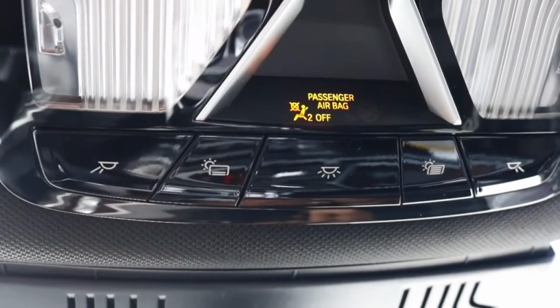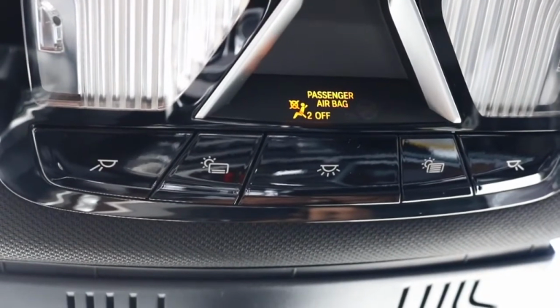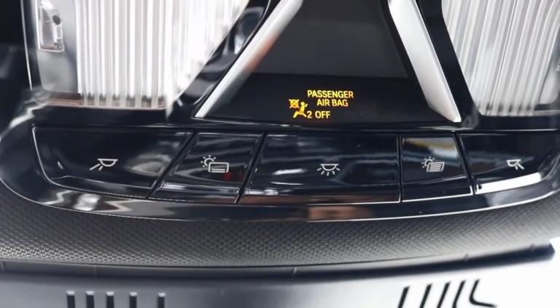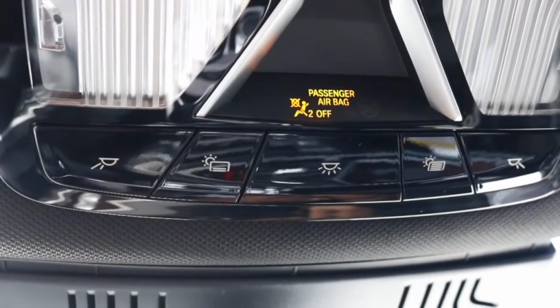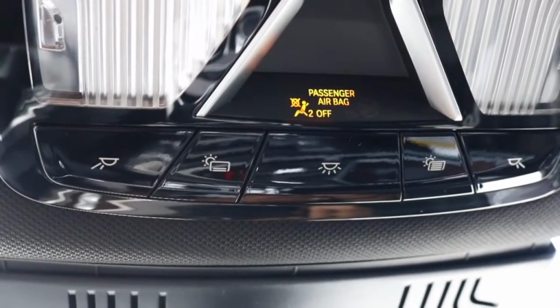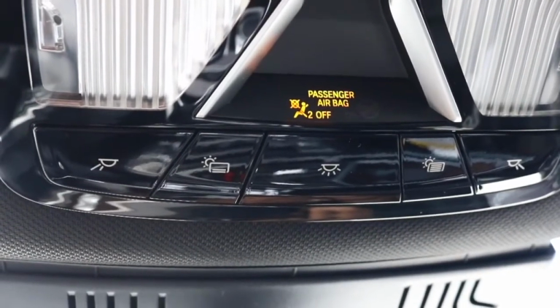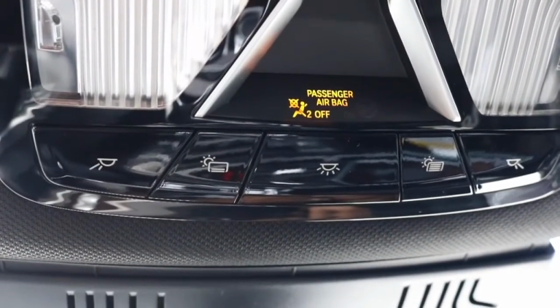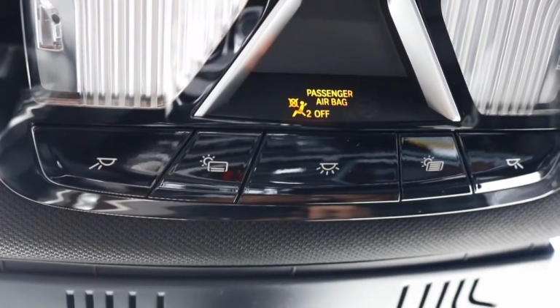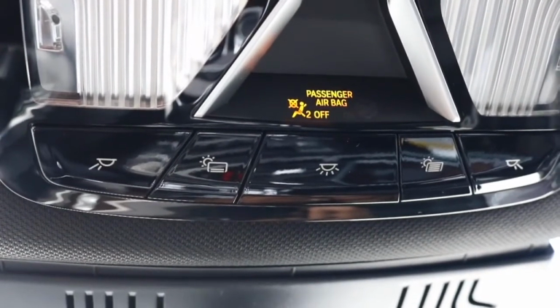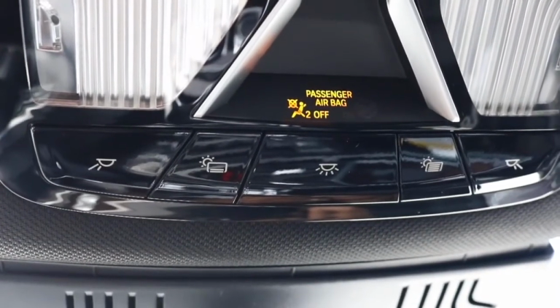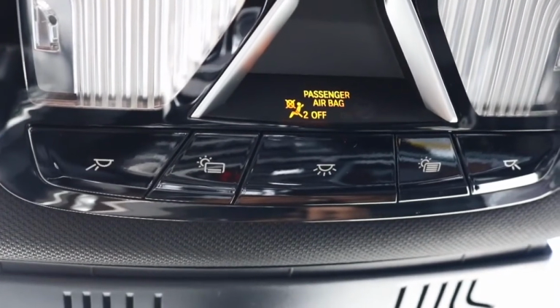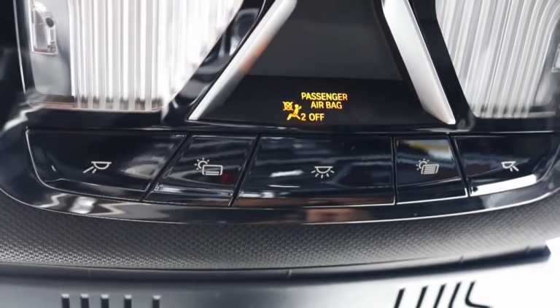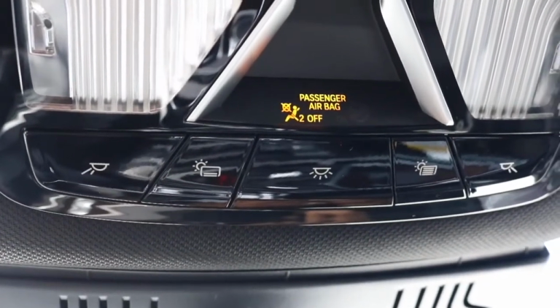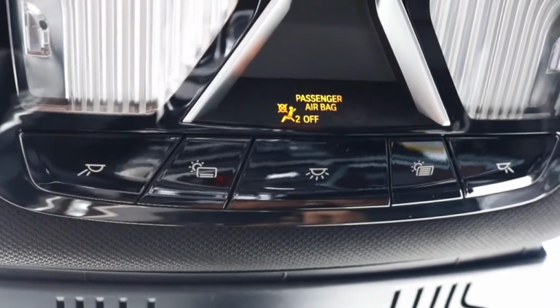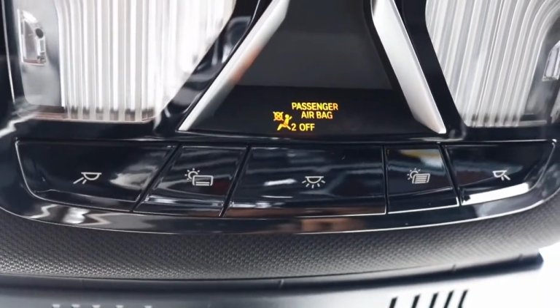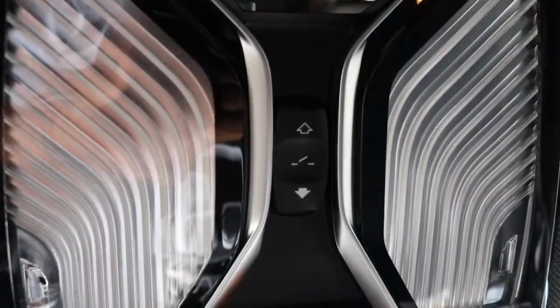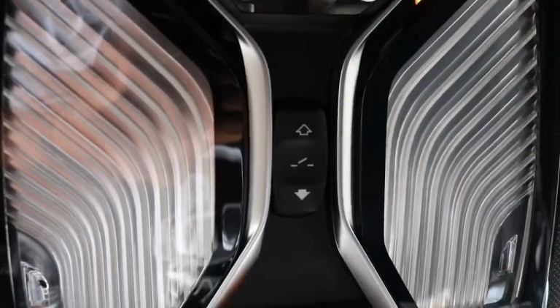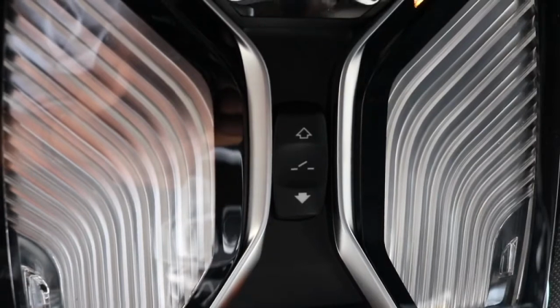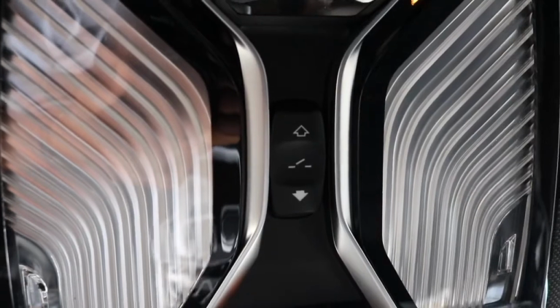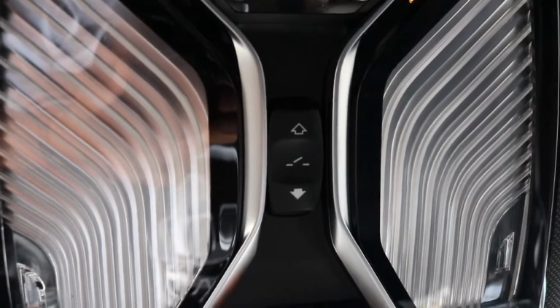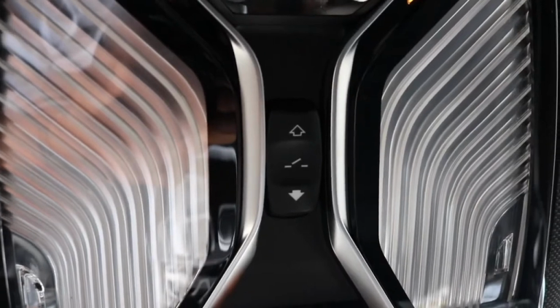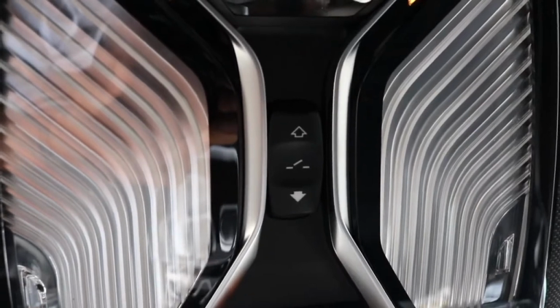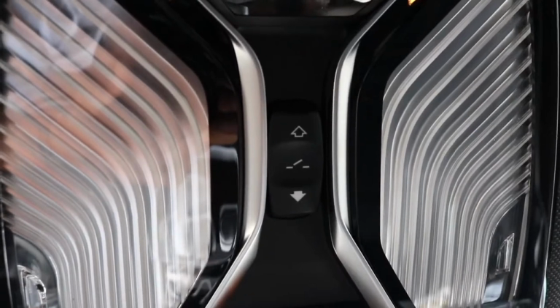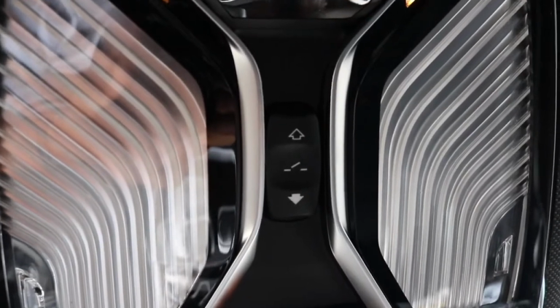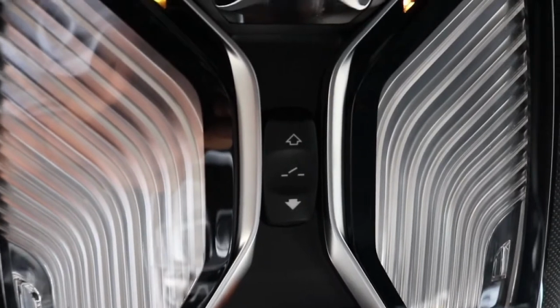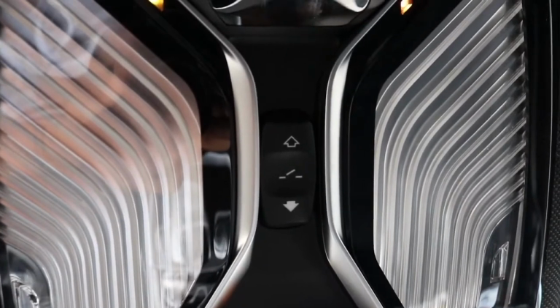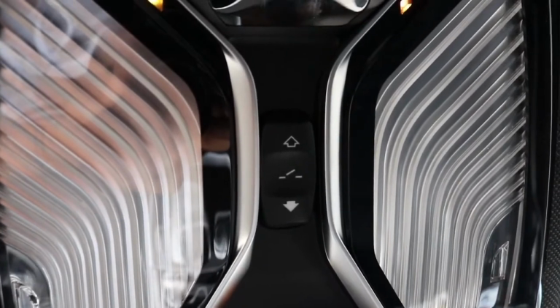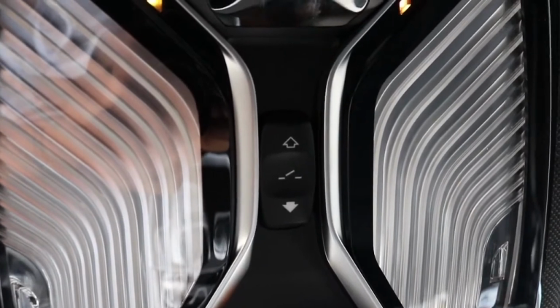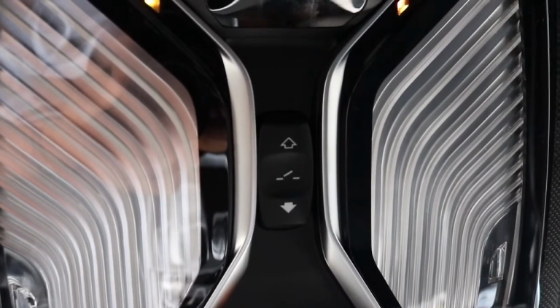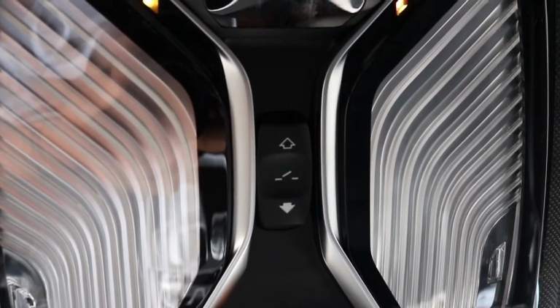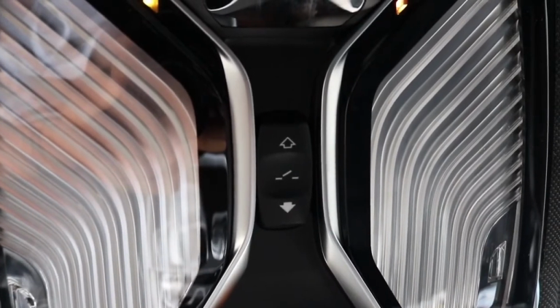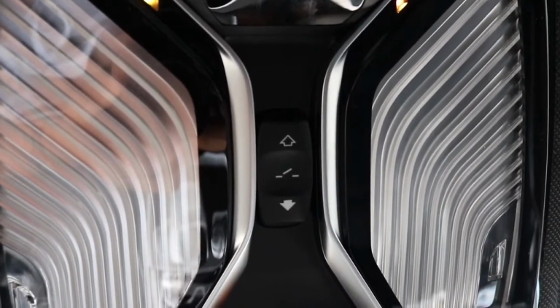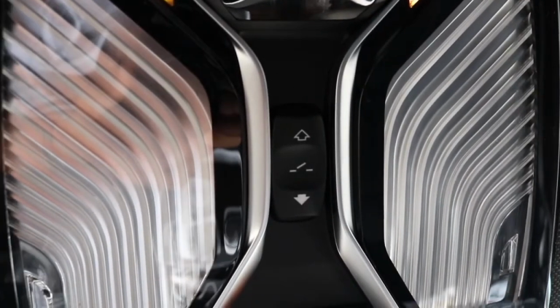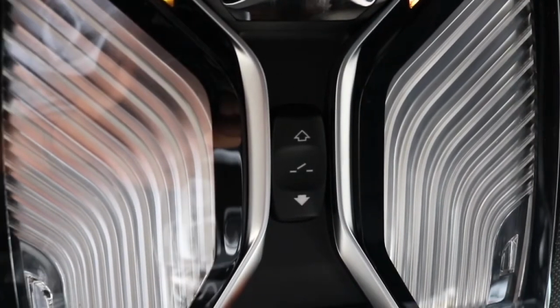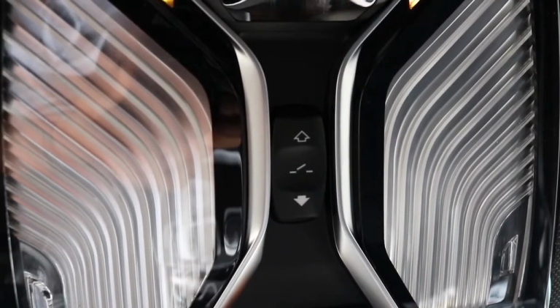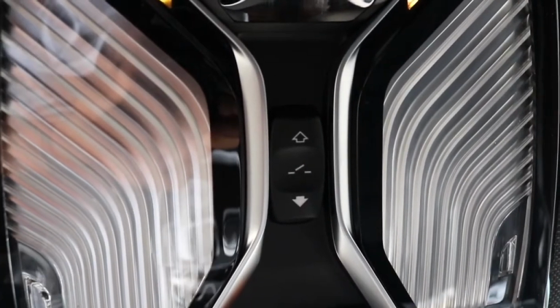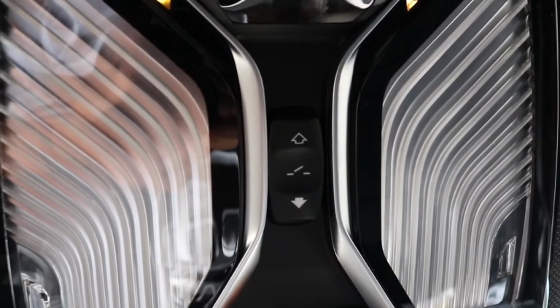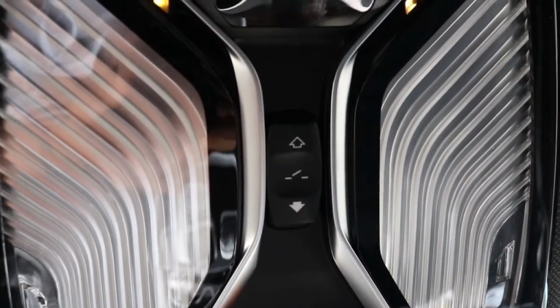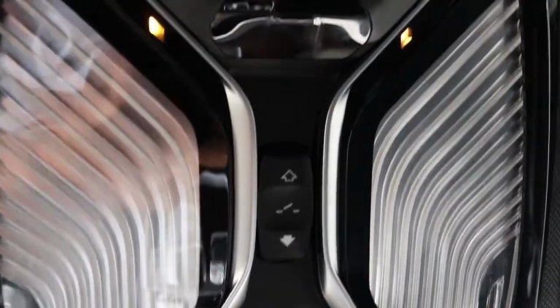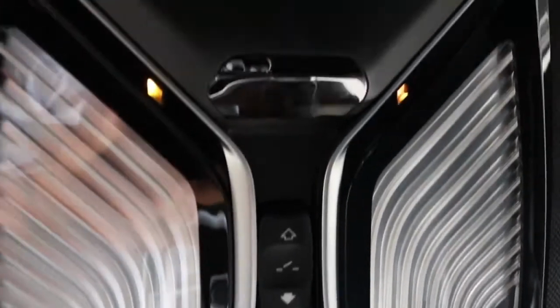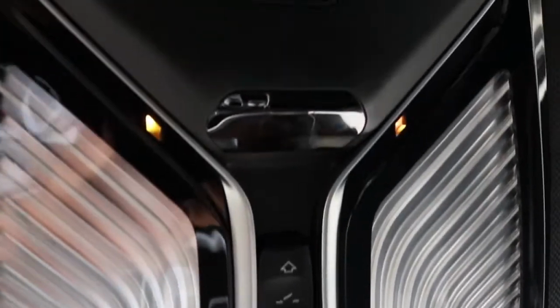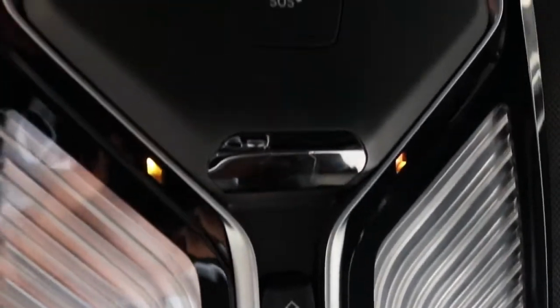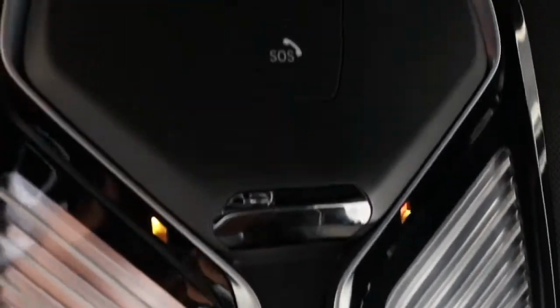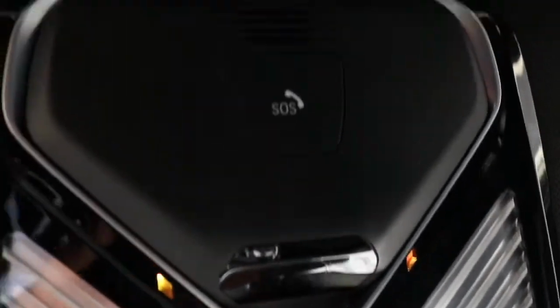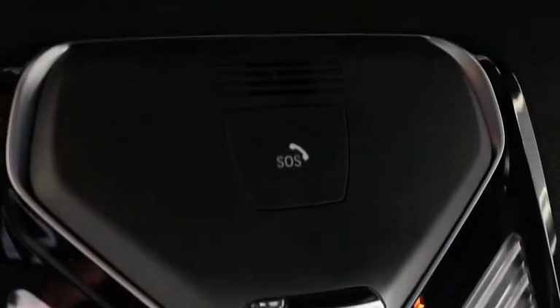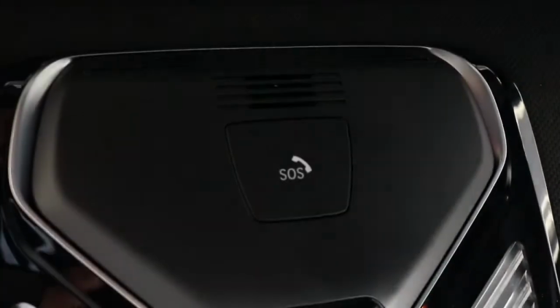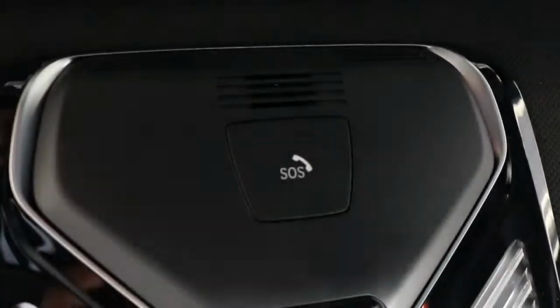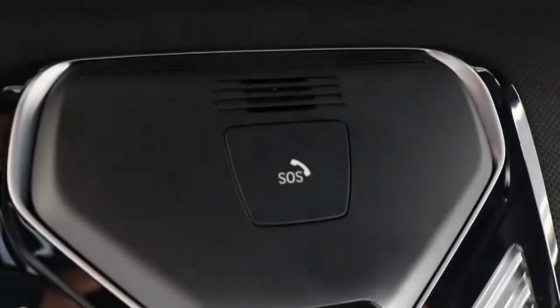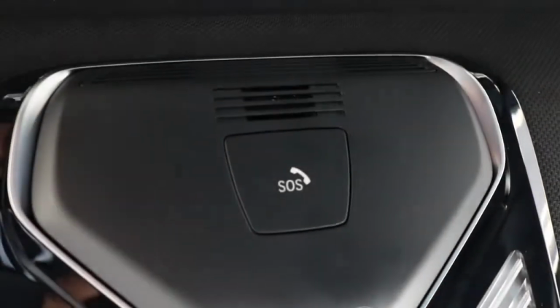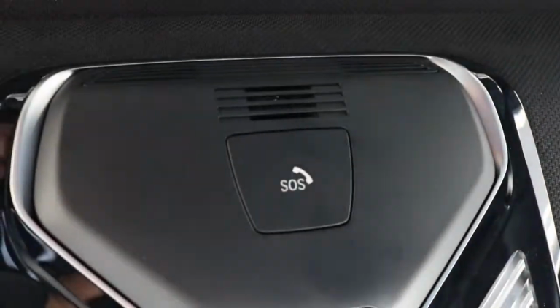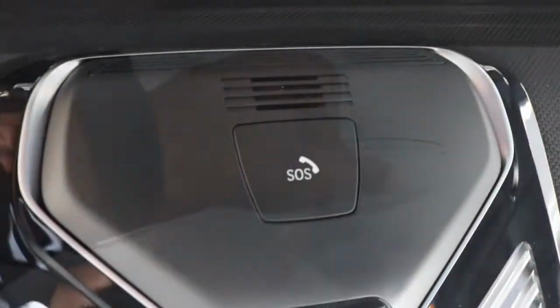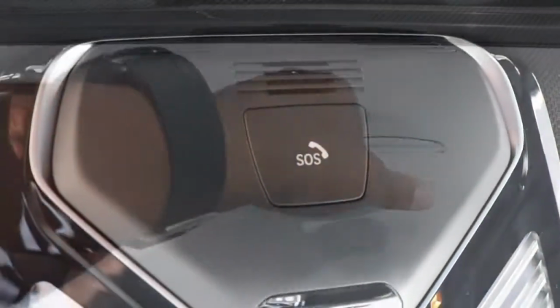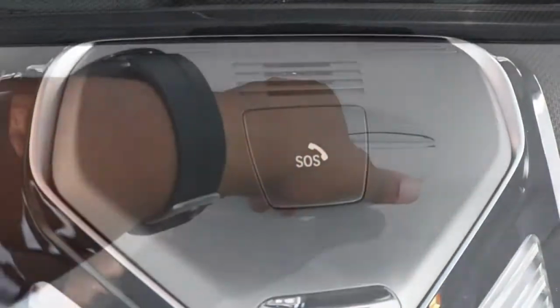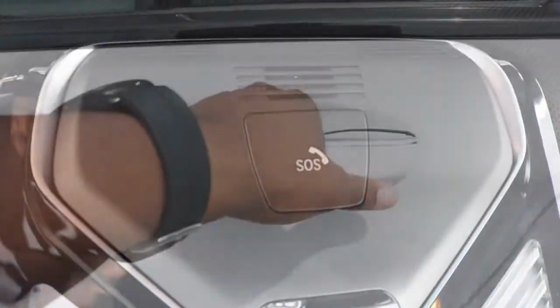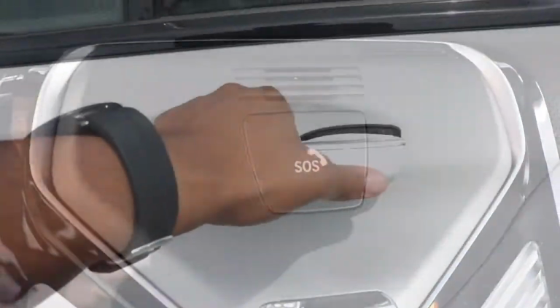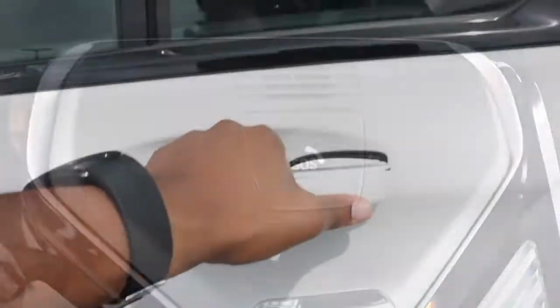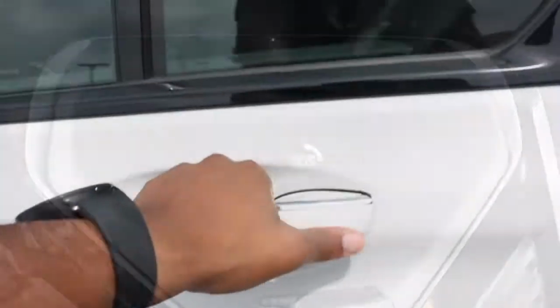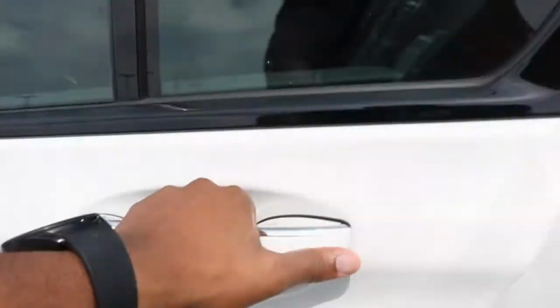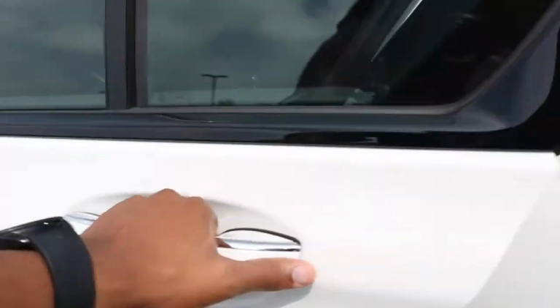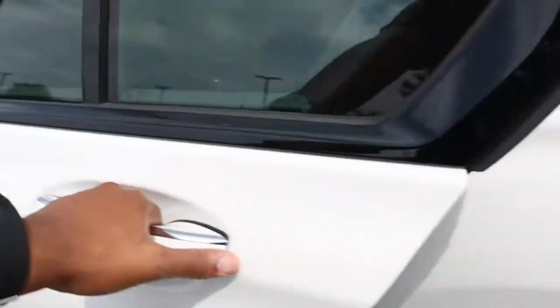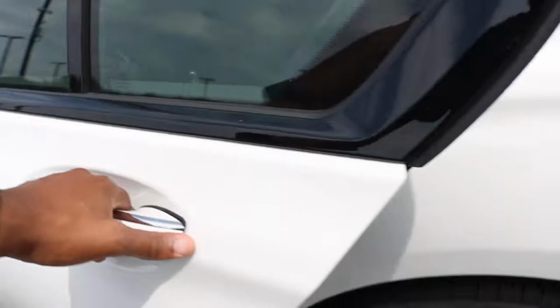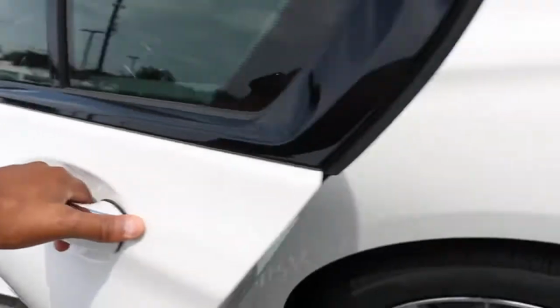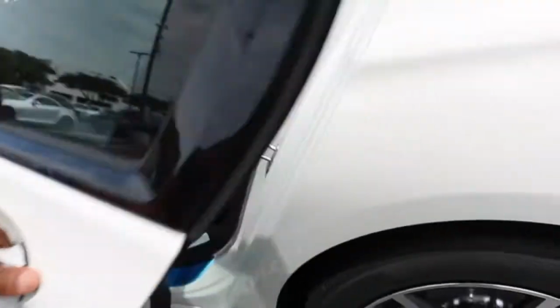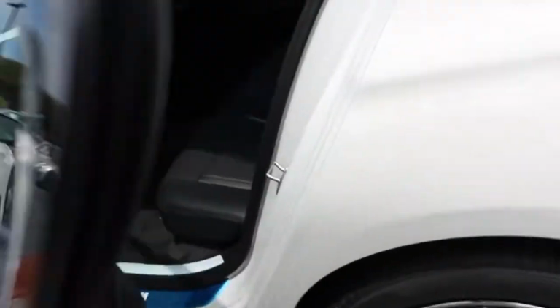We've made our way up to your interior lighting with your visor control alongside your moonroof control. You also have your SOS safety connect button.